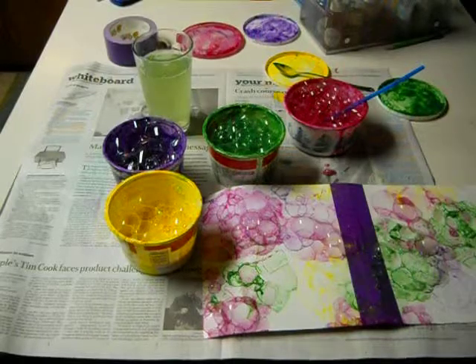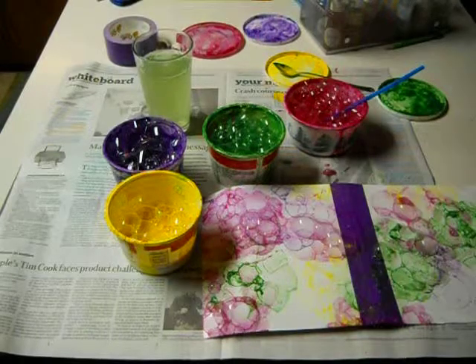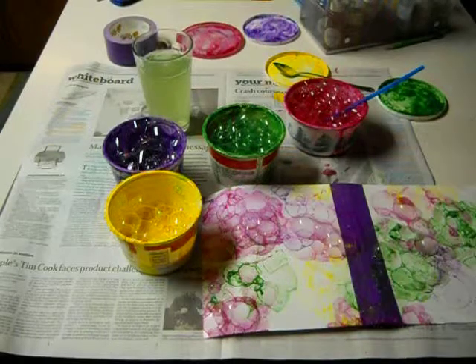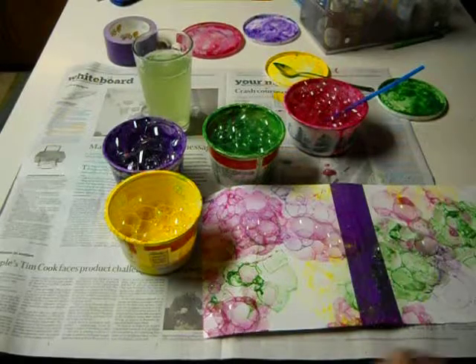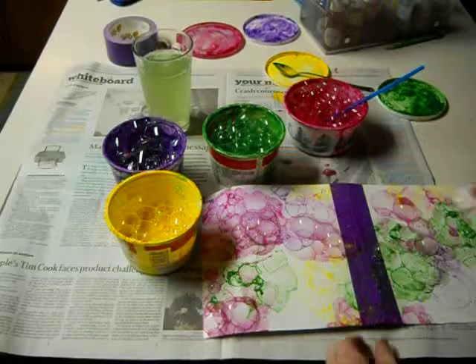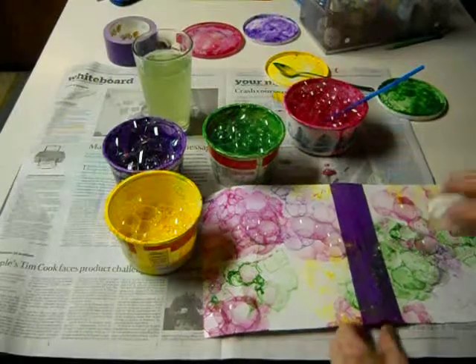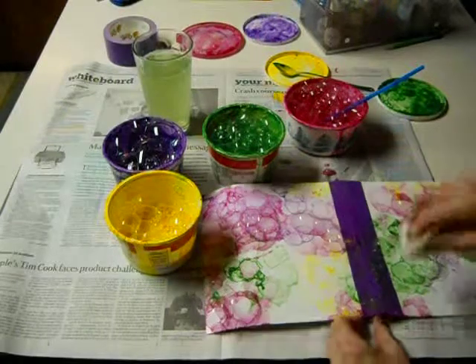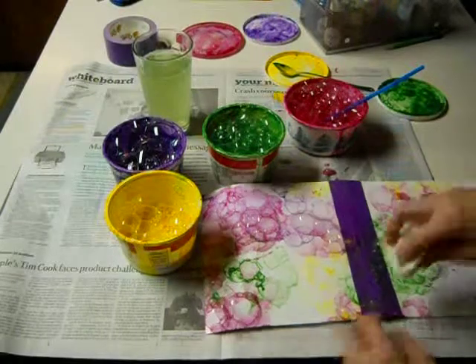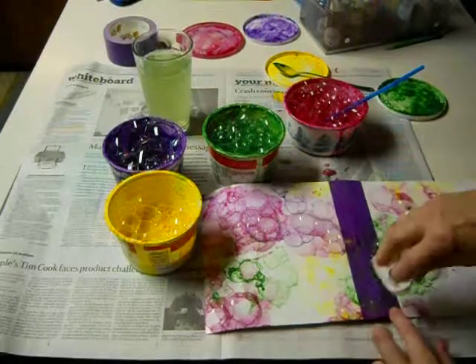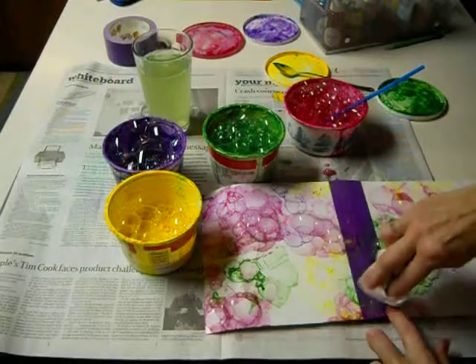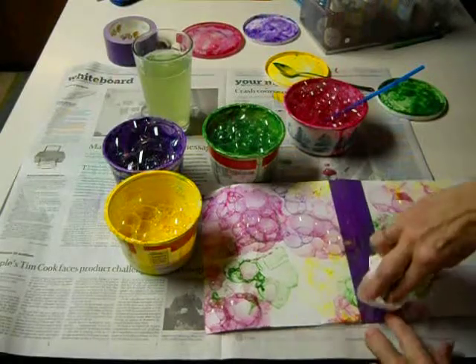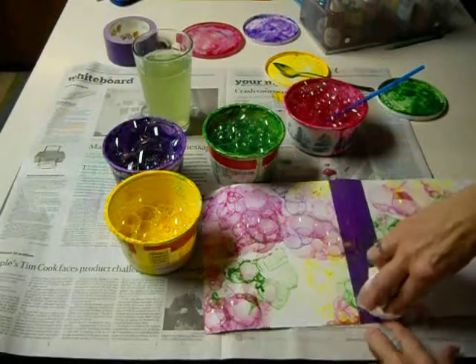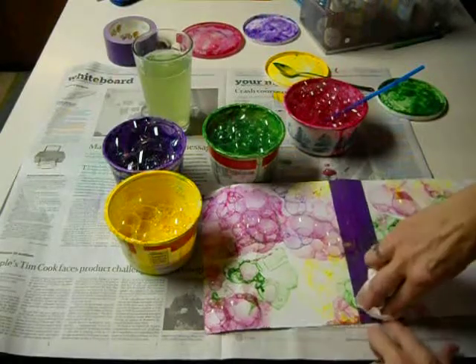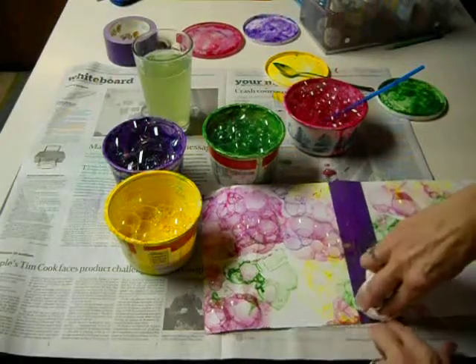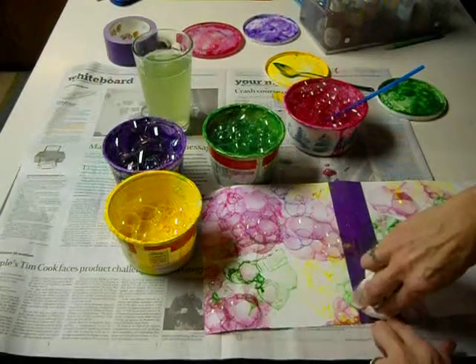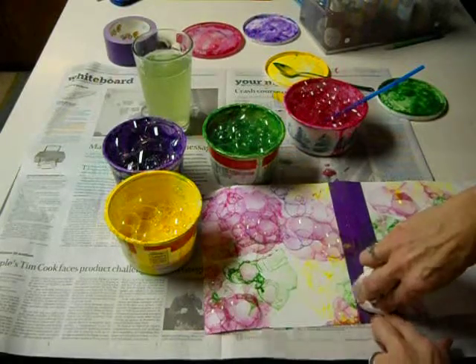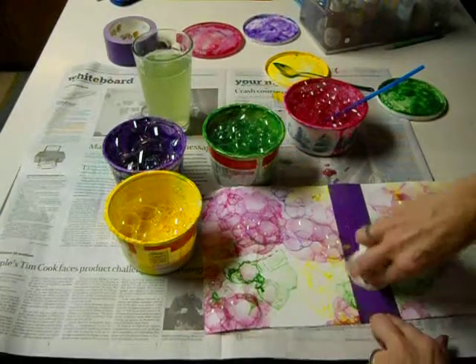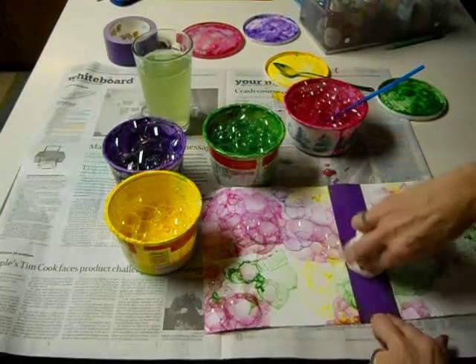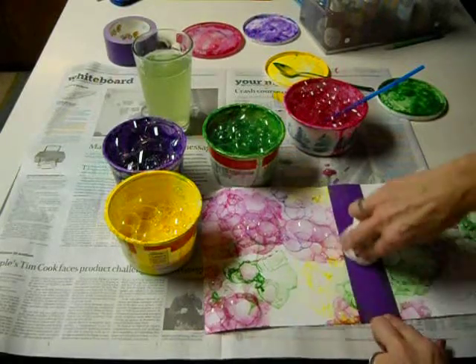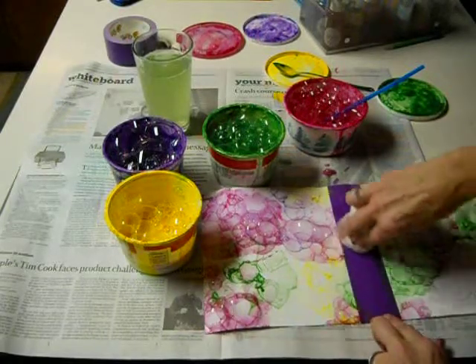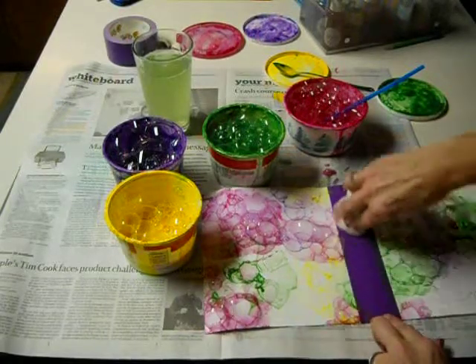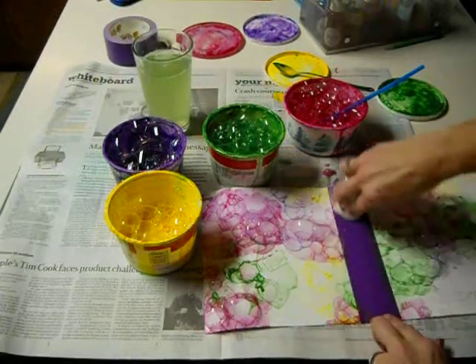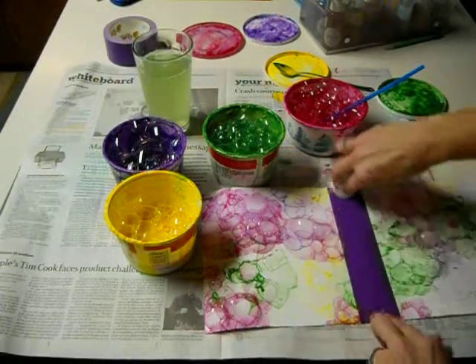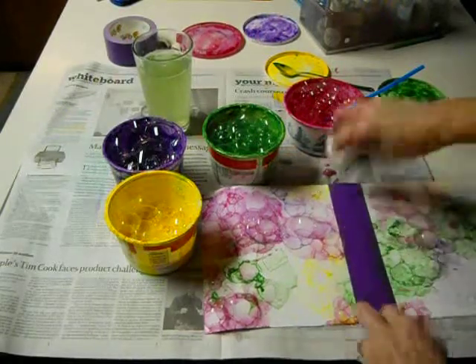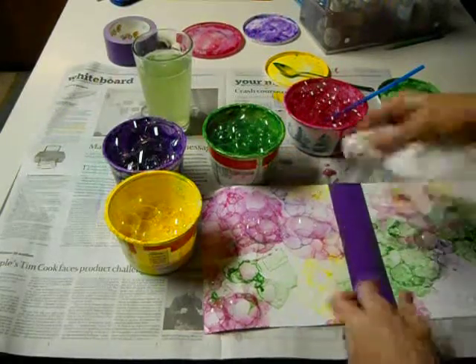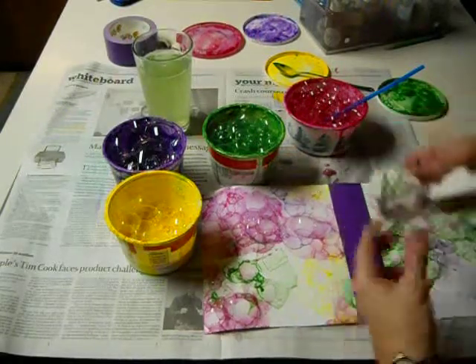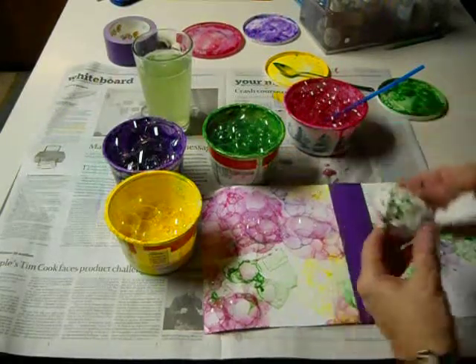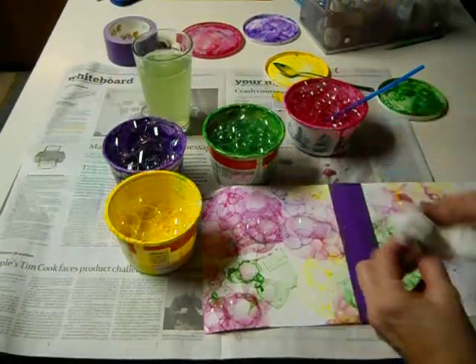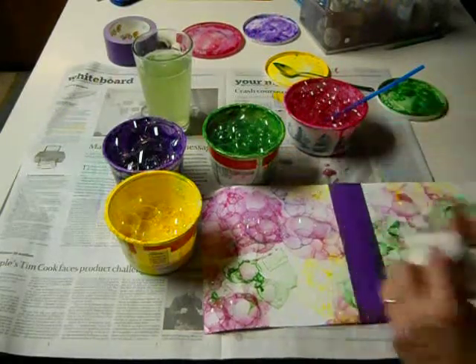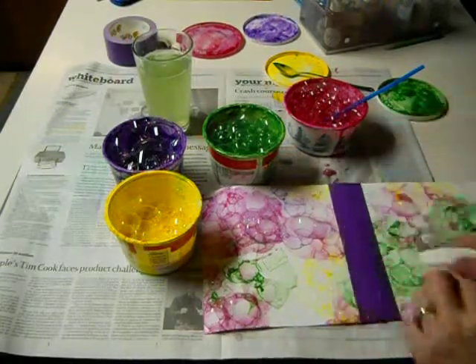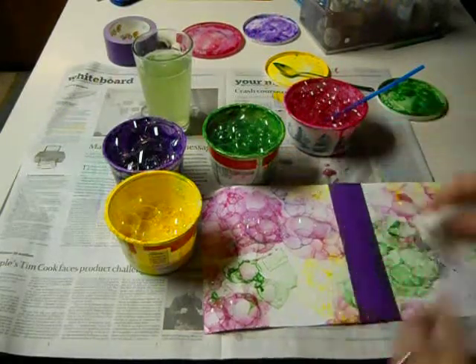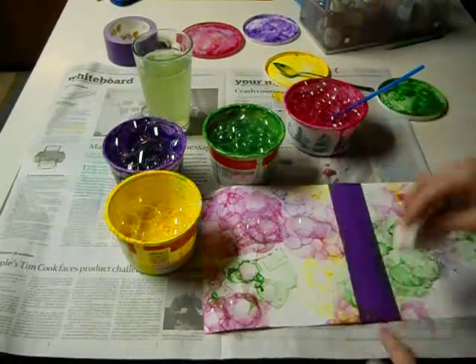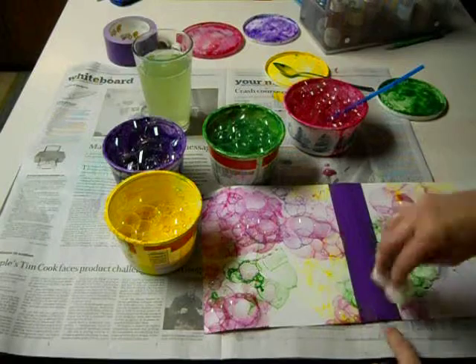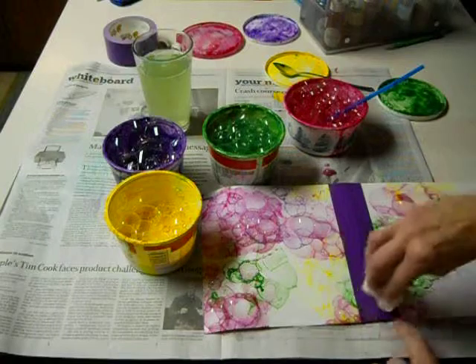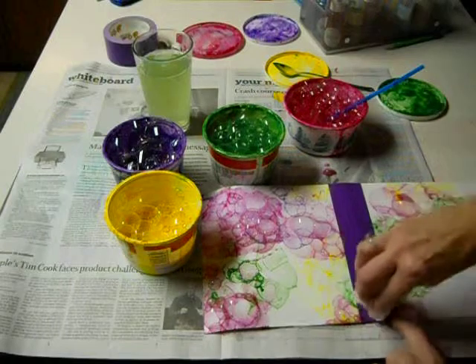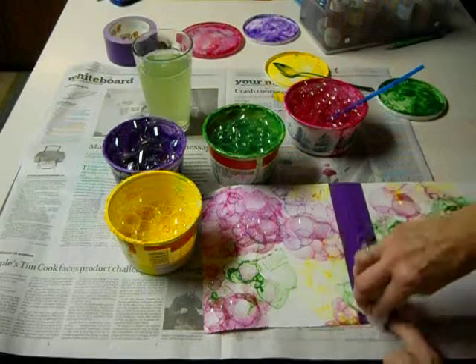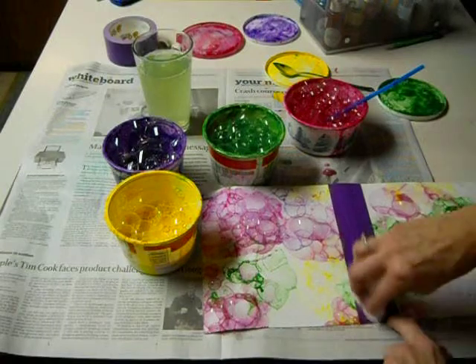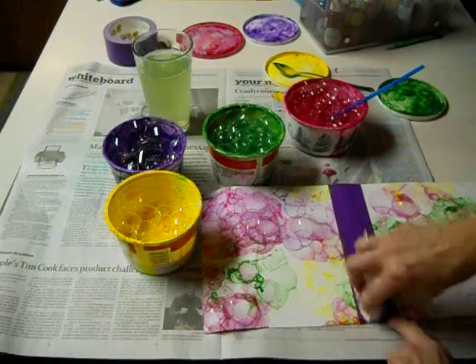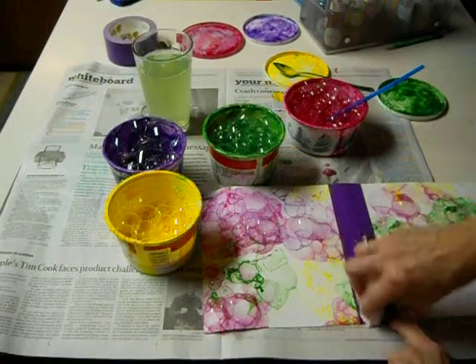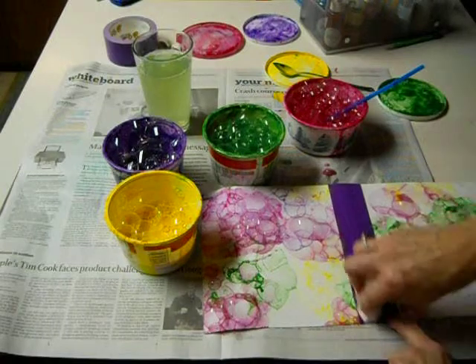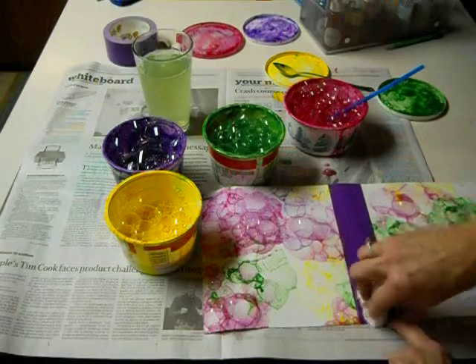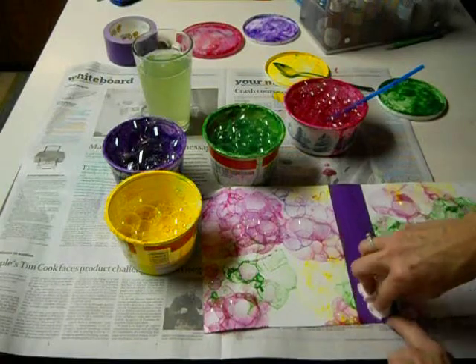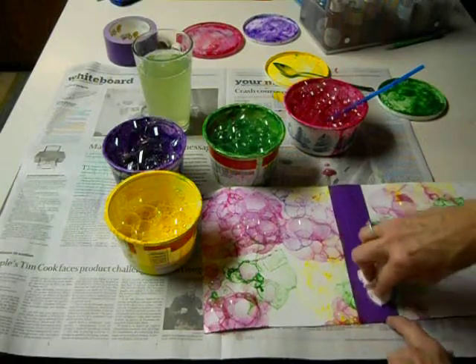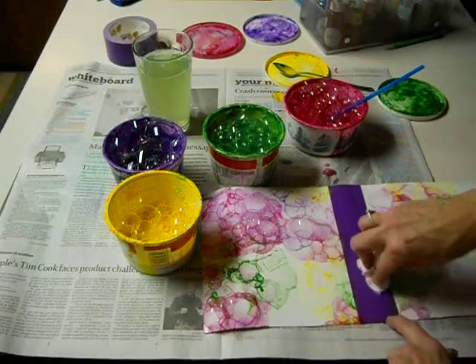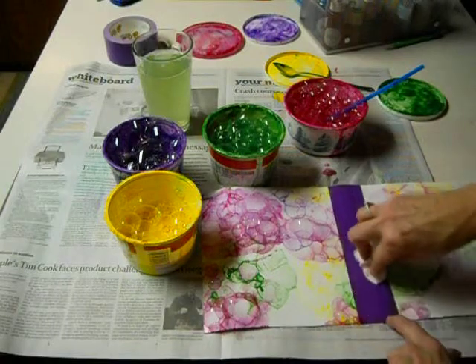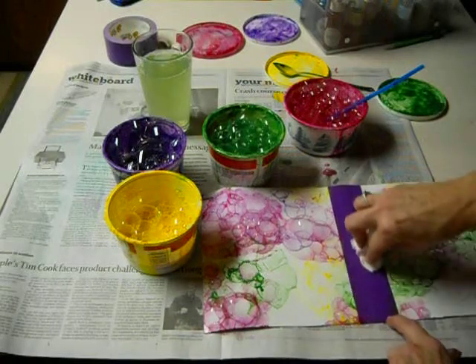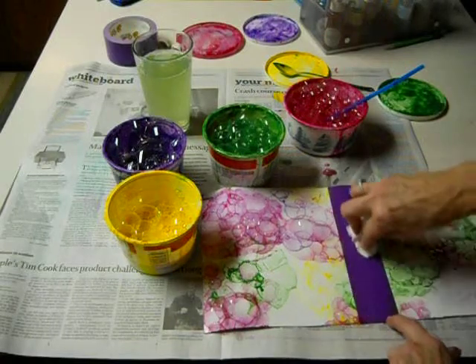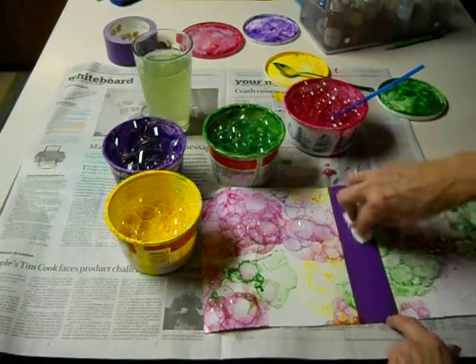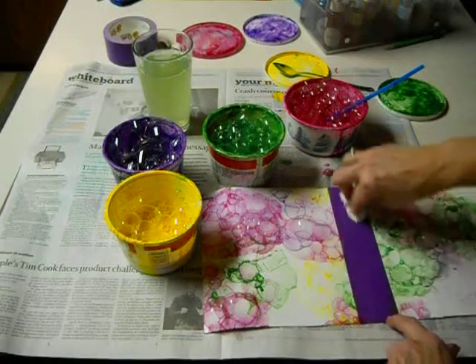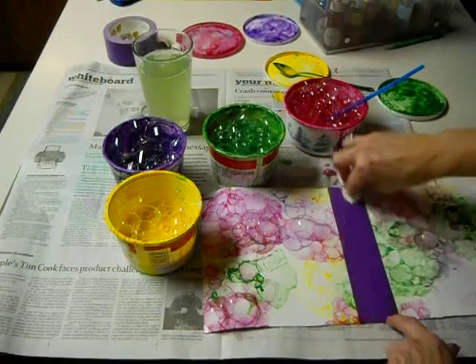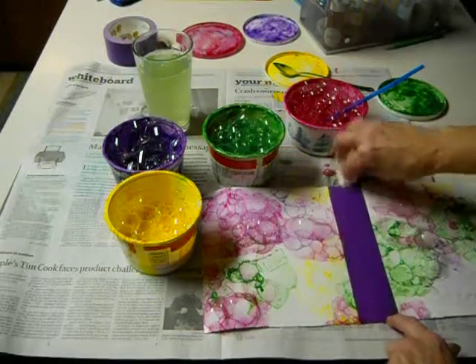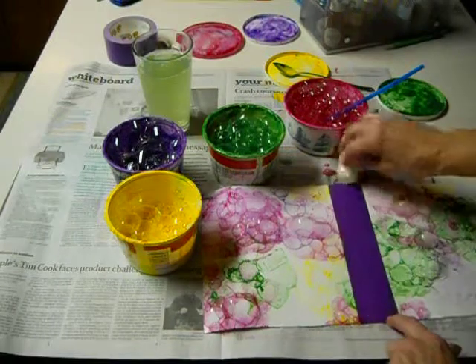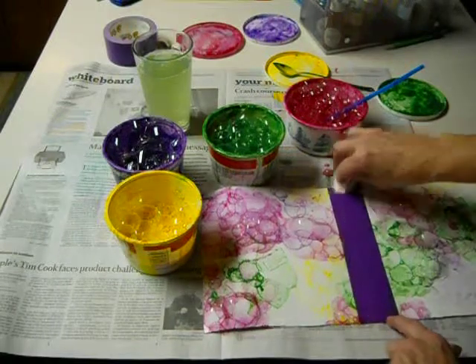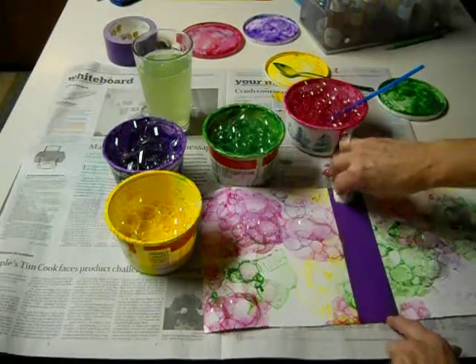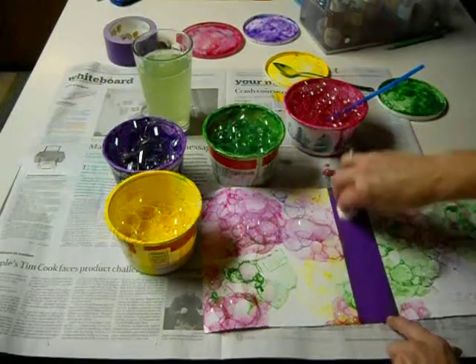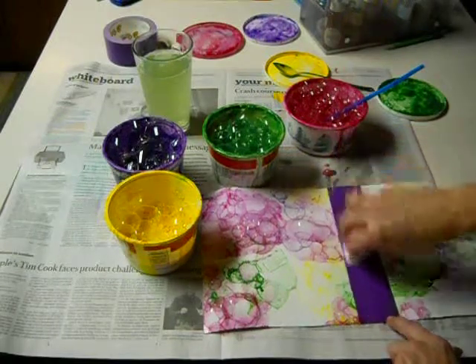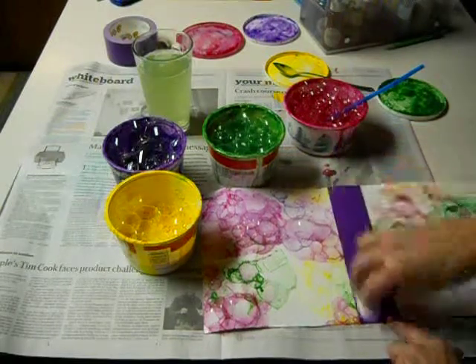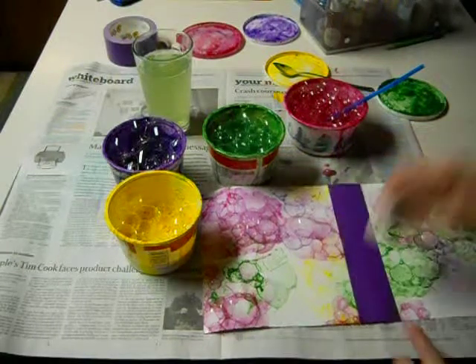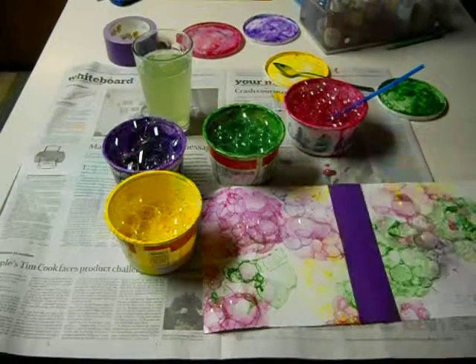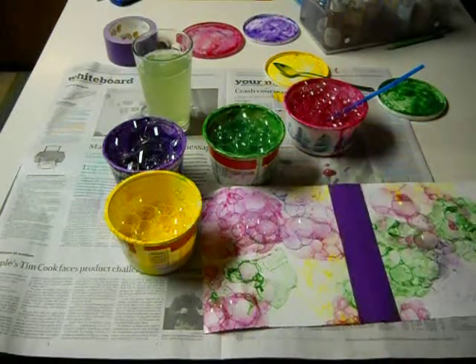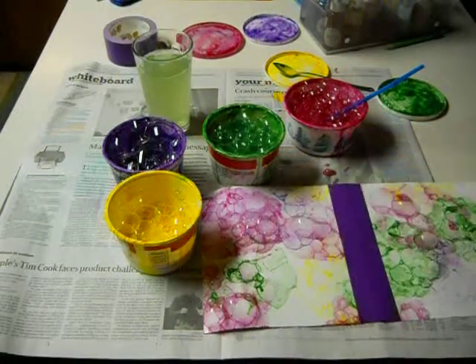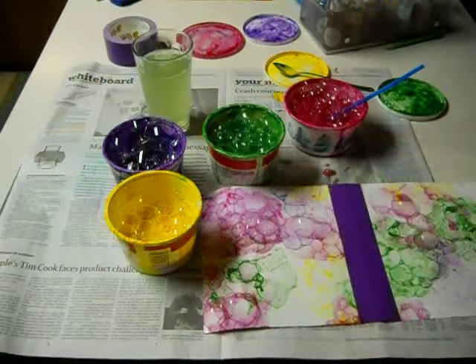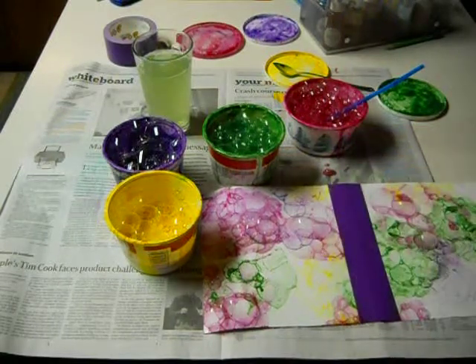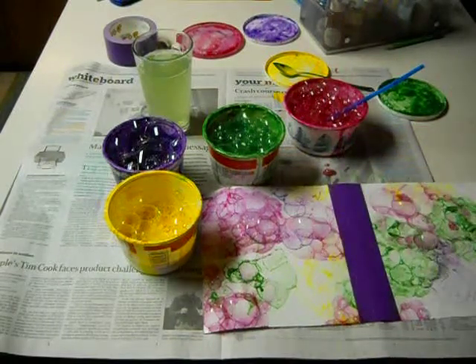You can take a paper towel and wipe the middle, or you can wait until it's completely dry and then just wipe it off when you're done.